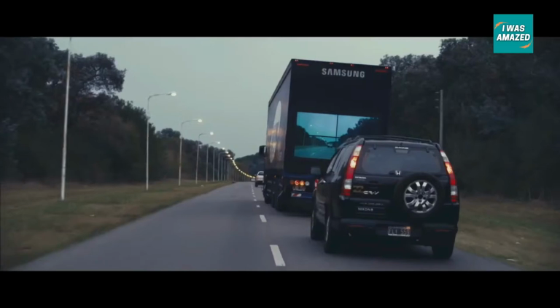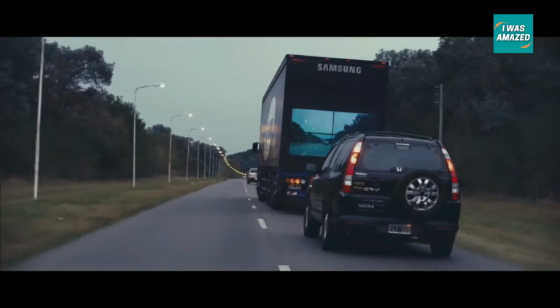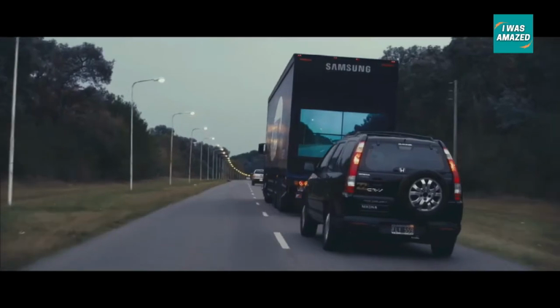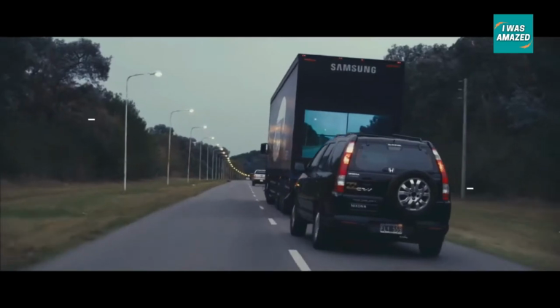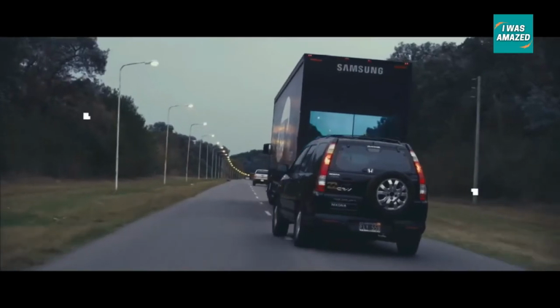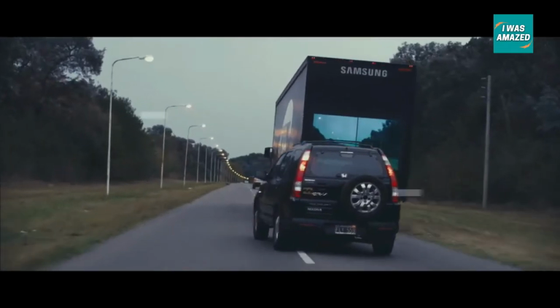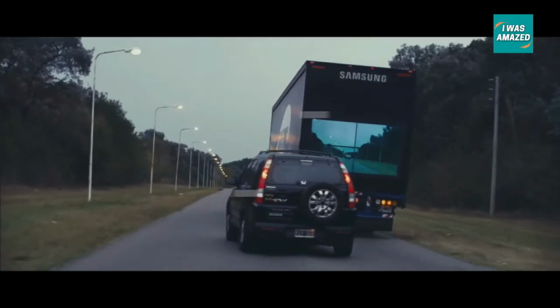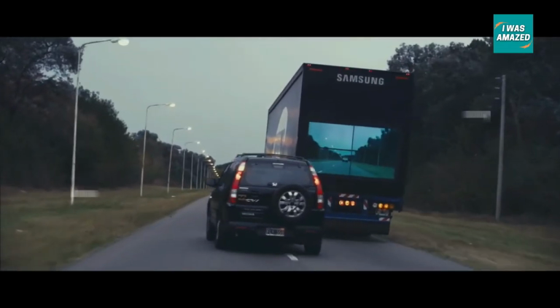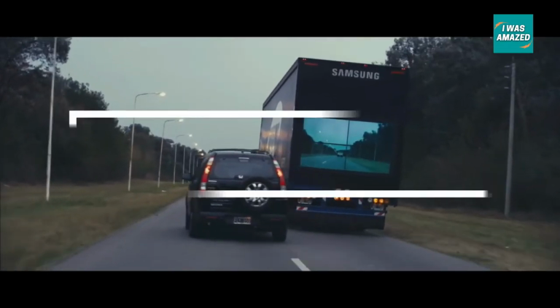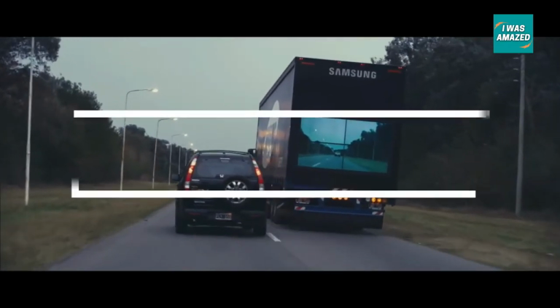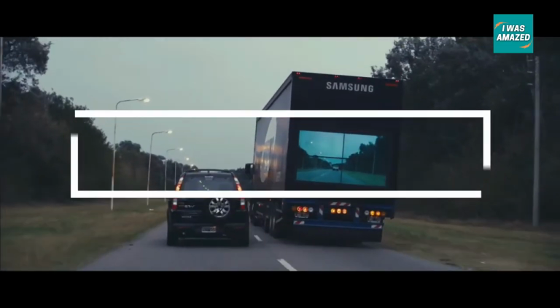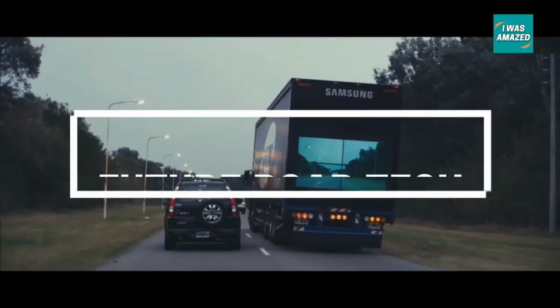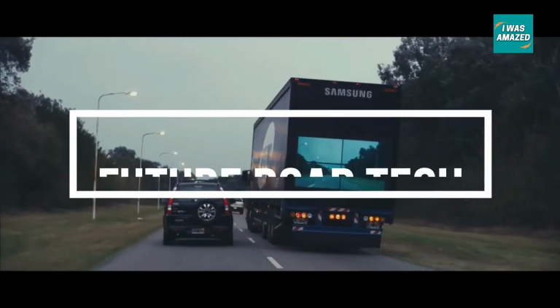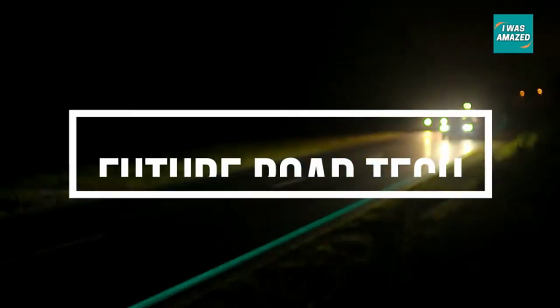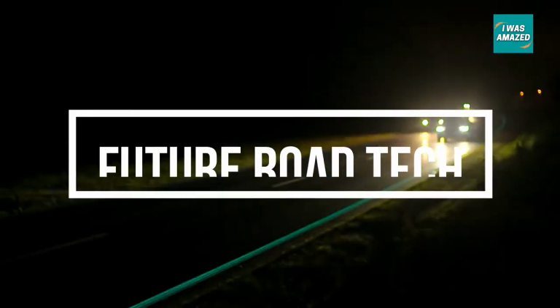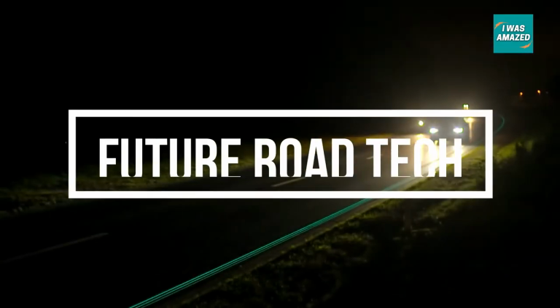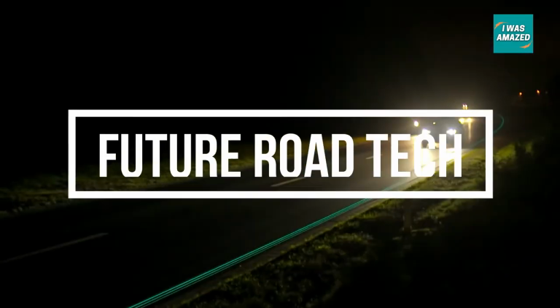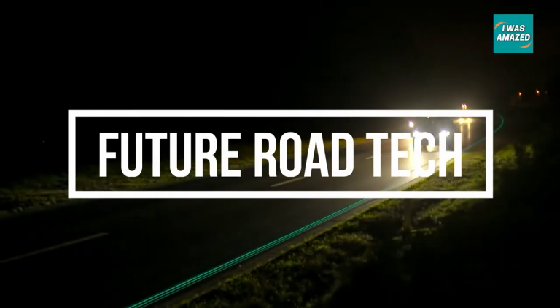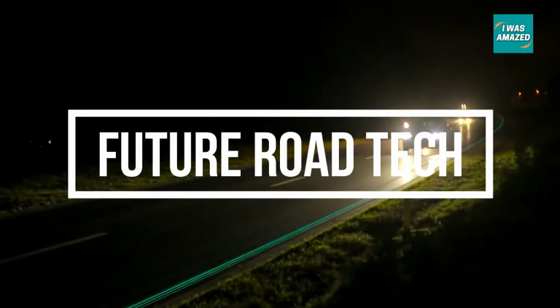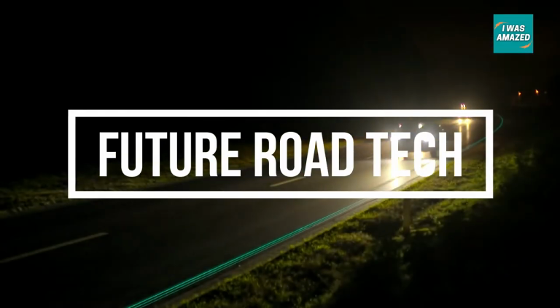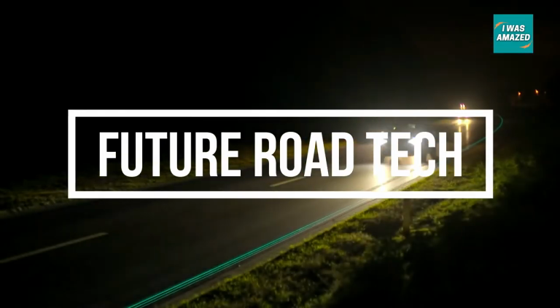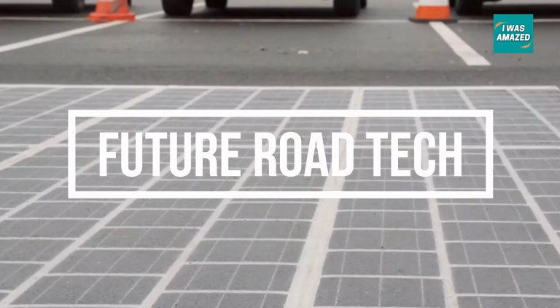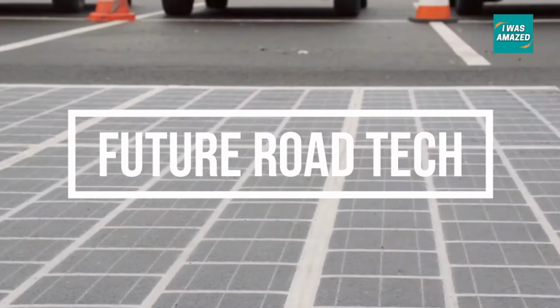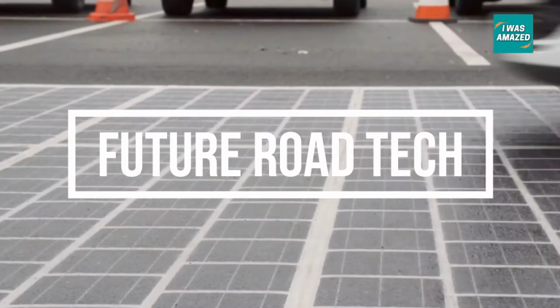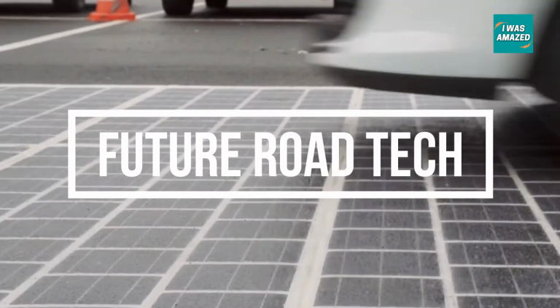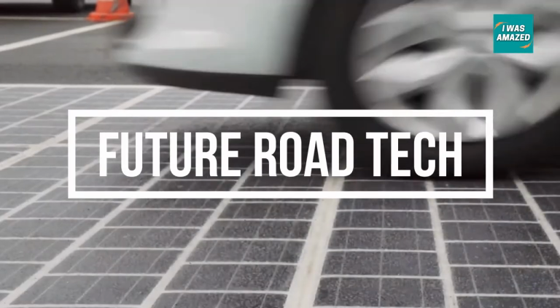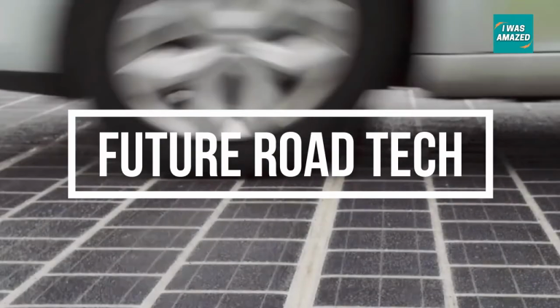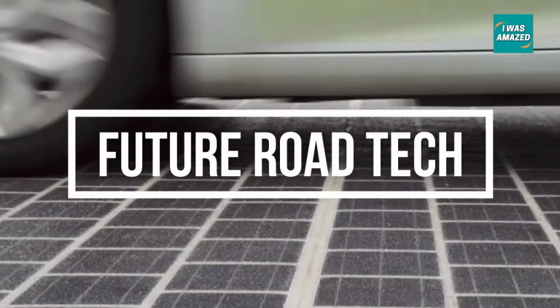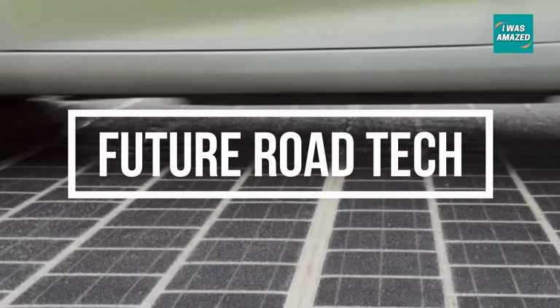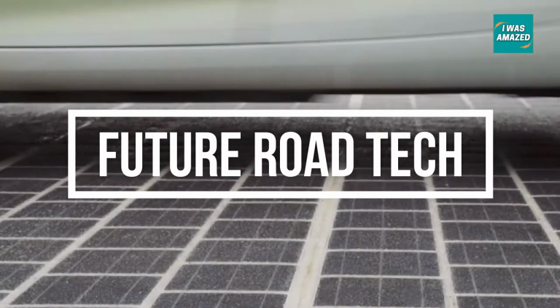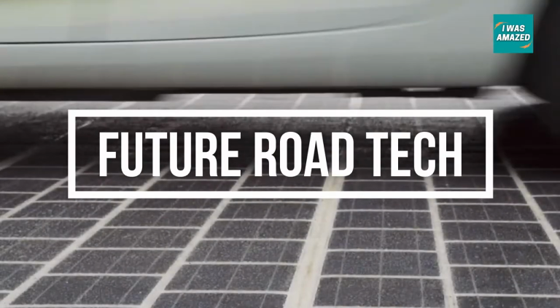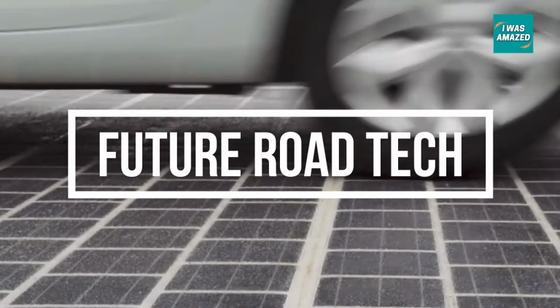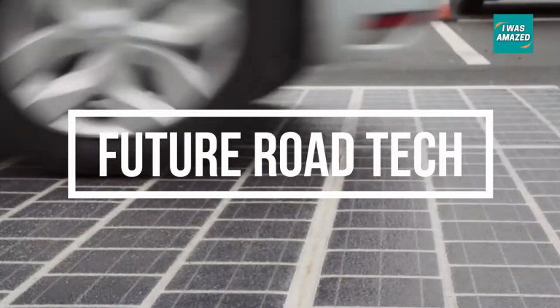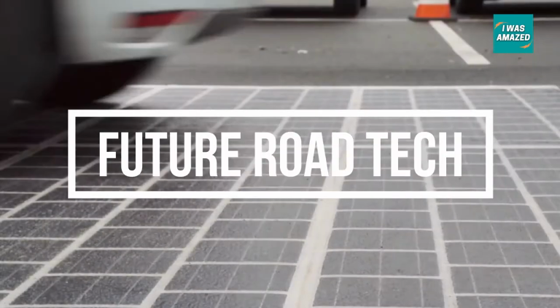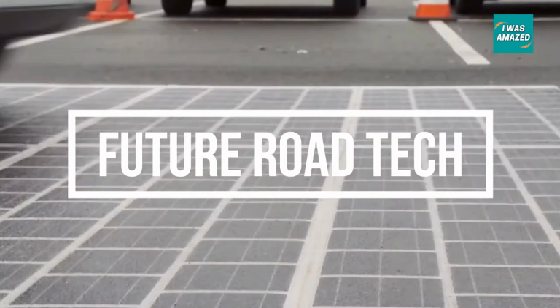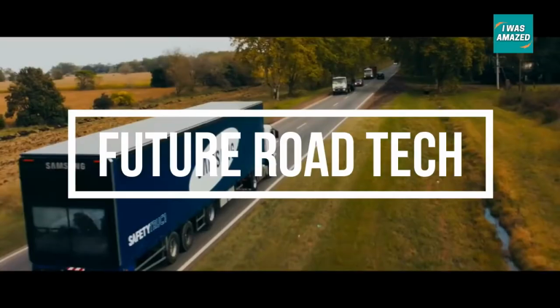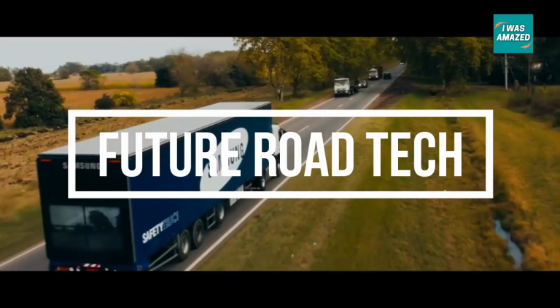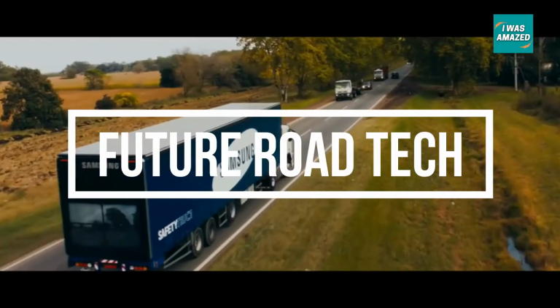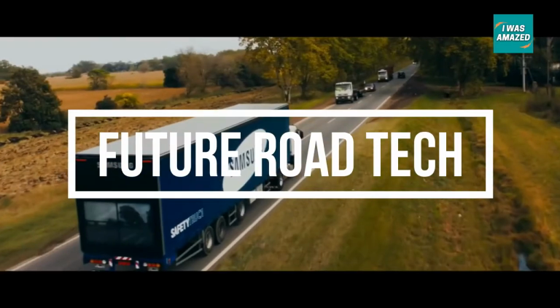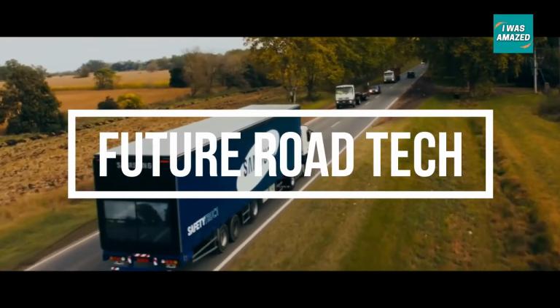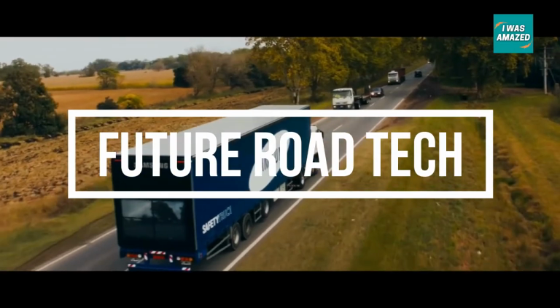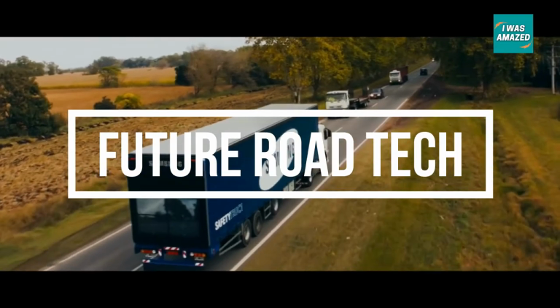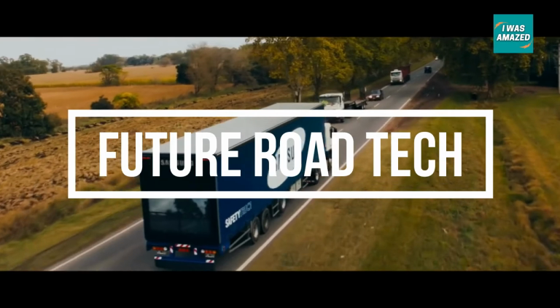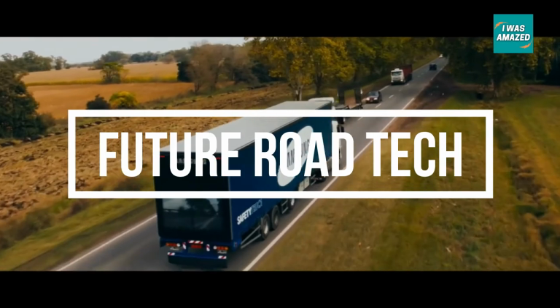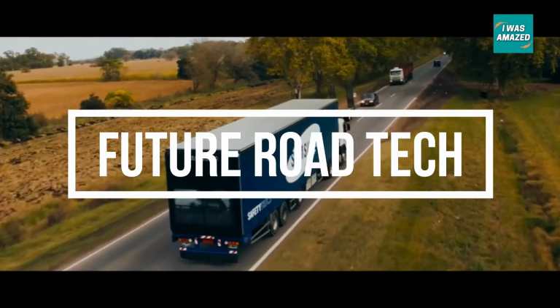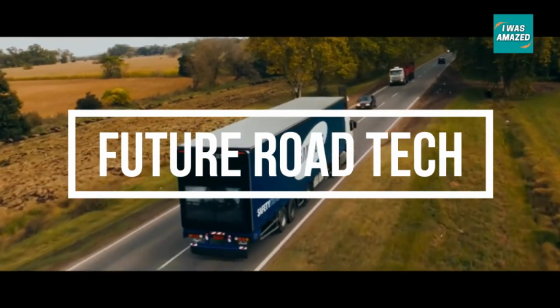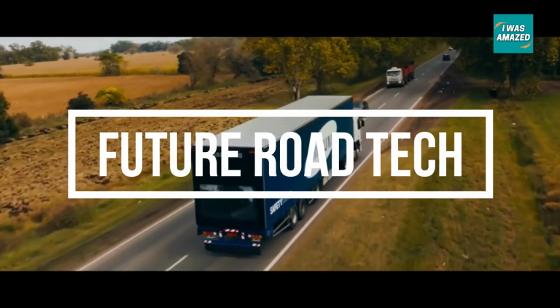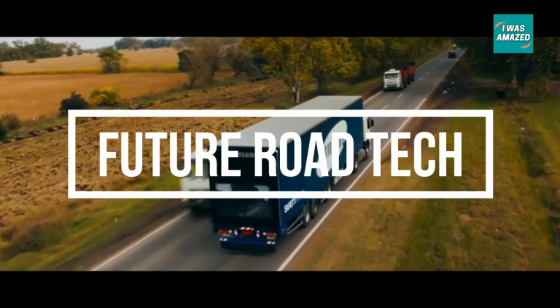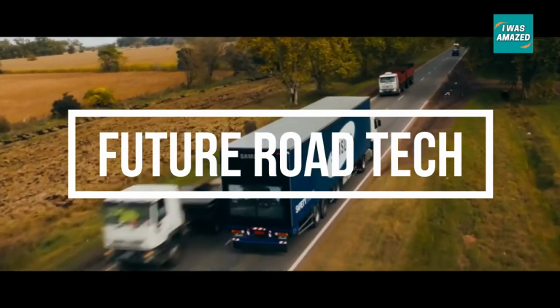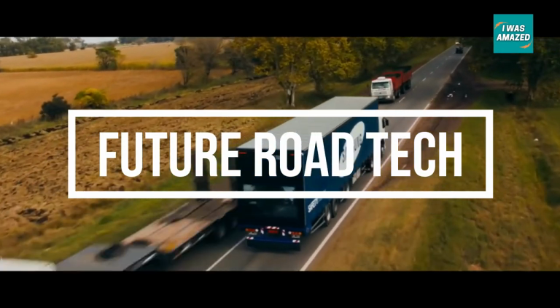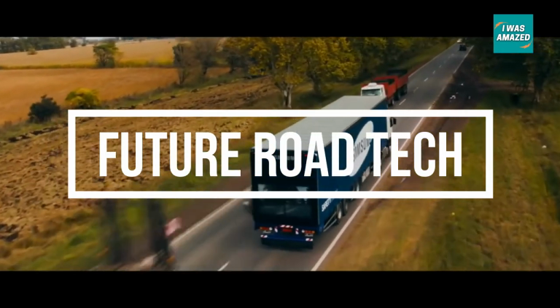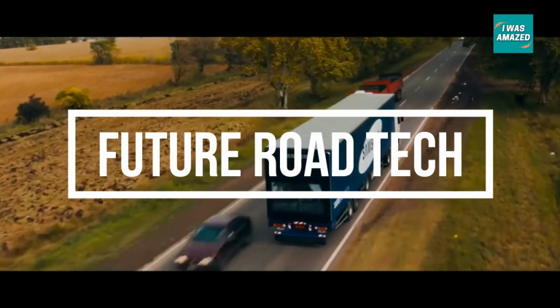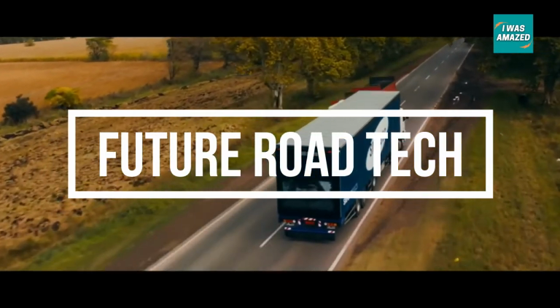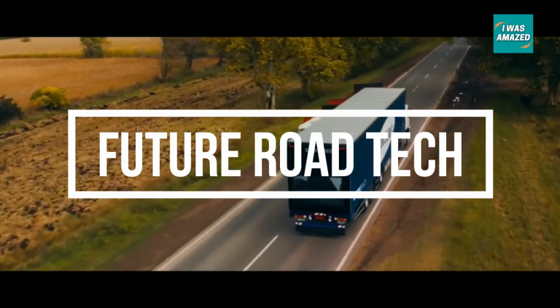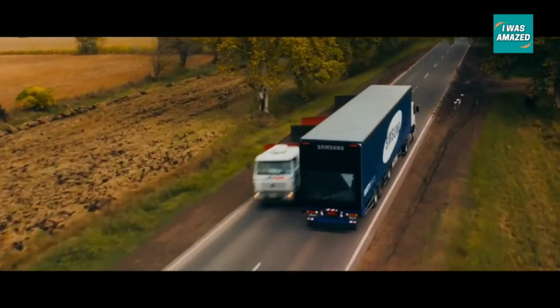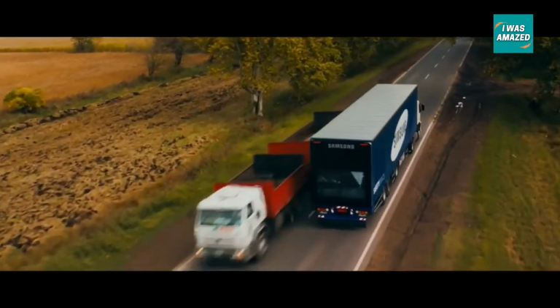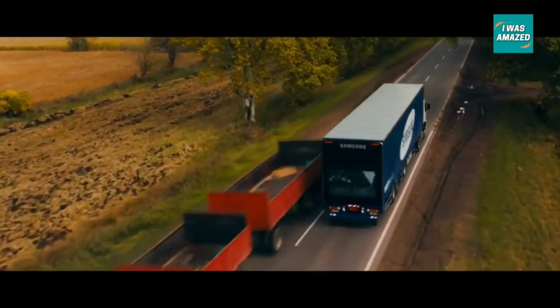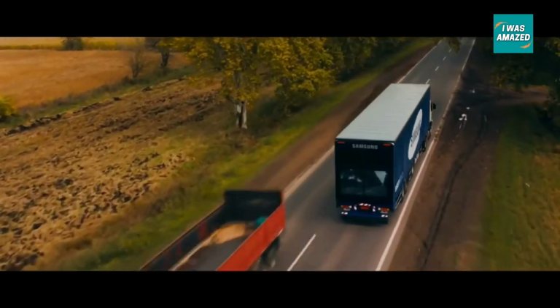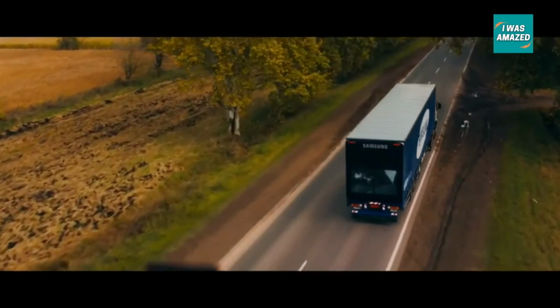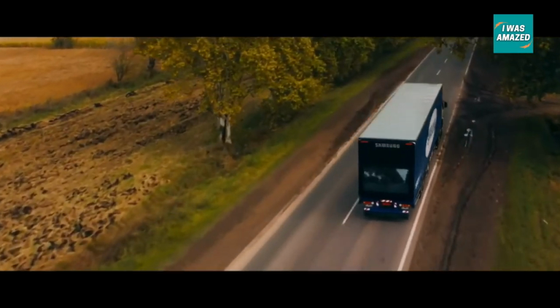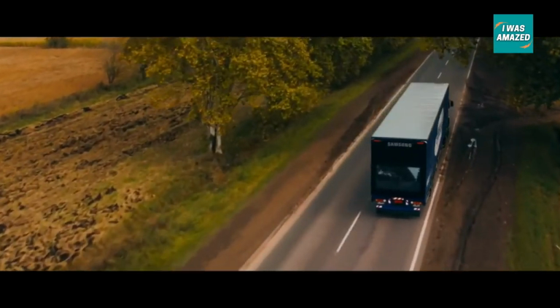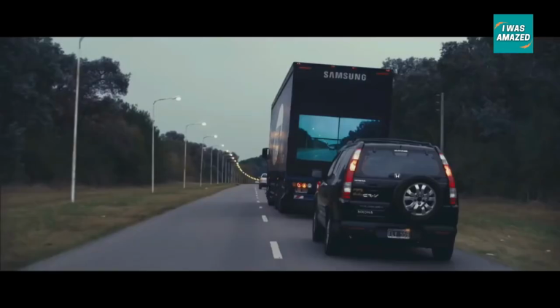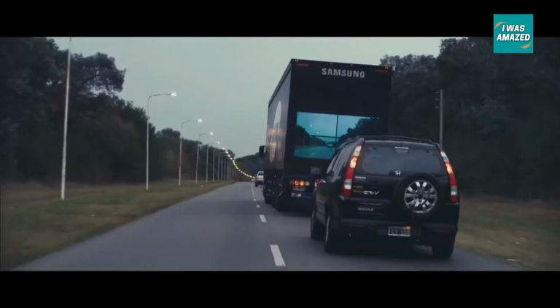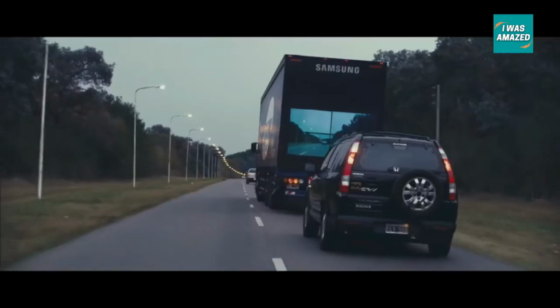From see-through trucks to self-illuminating highways, let's explore some of the upcoming road technologies that might change how we drive in the future.